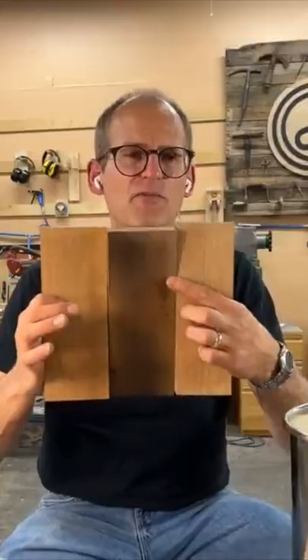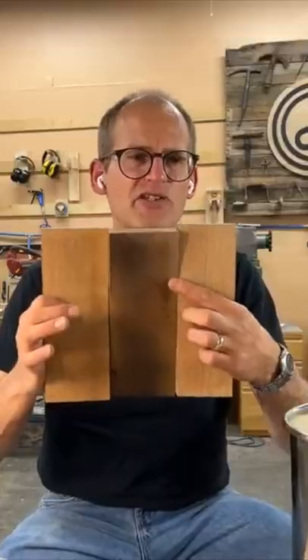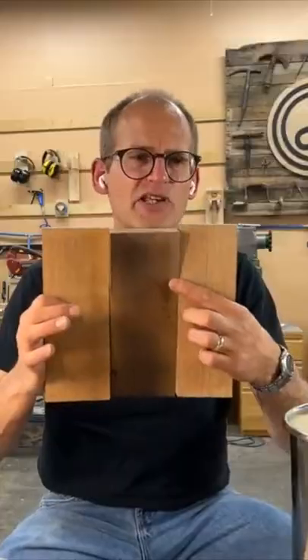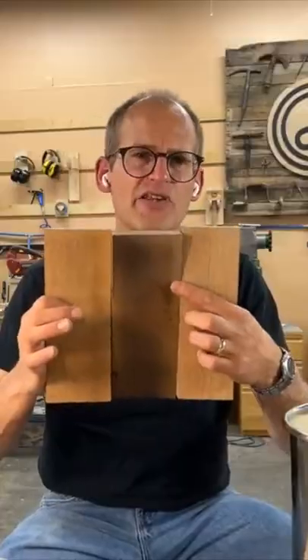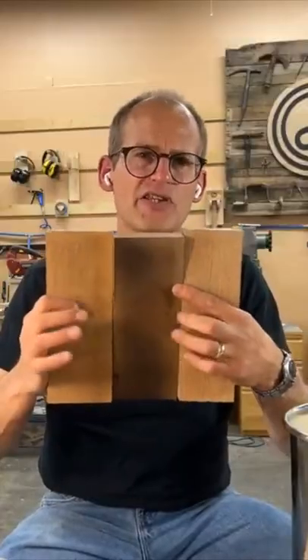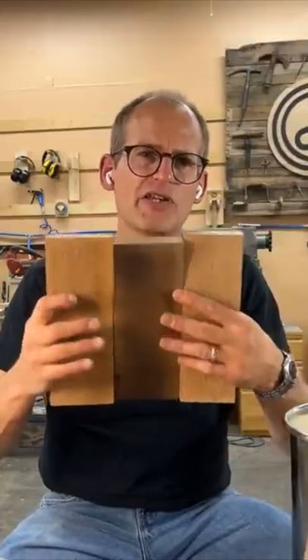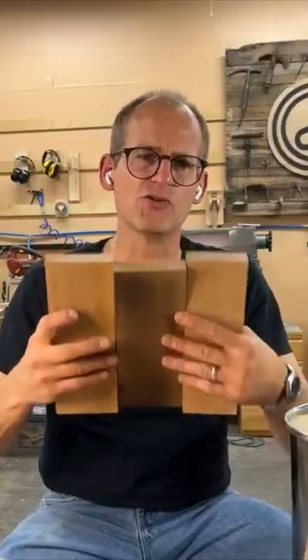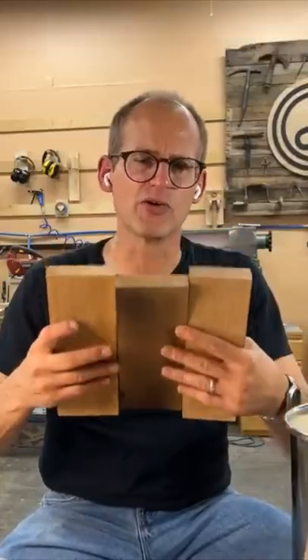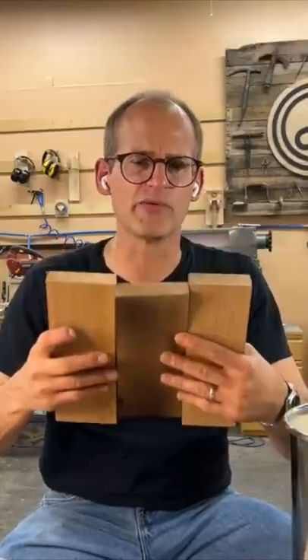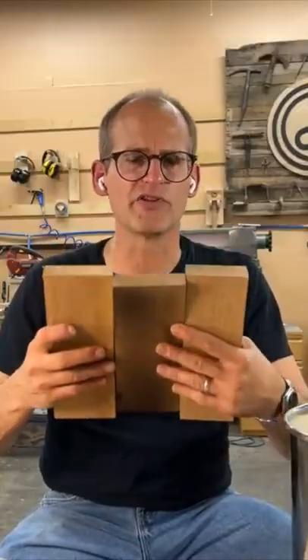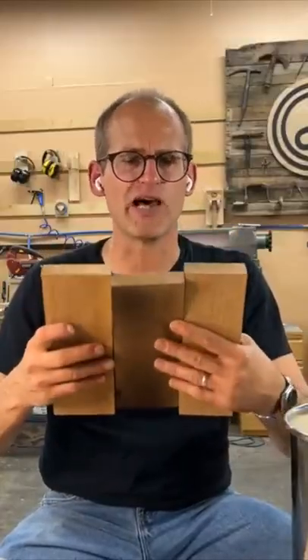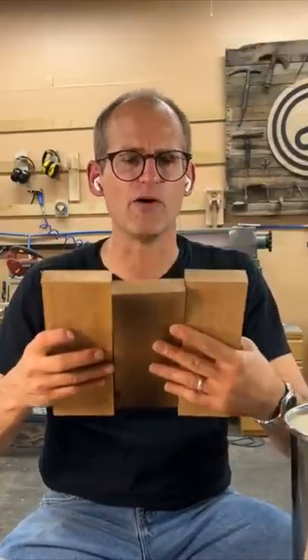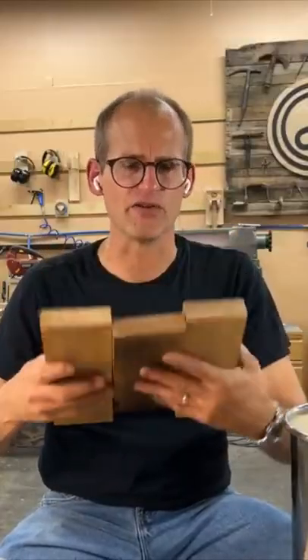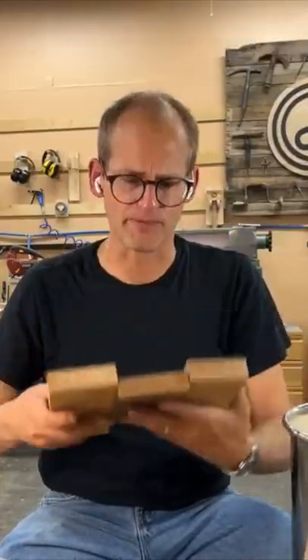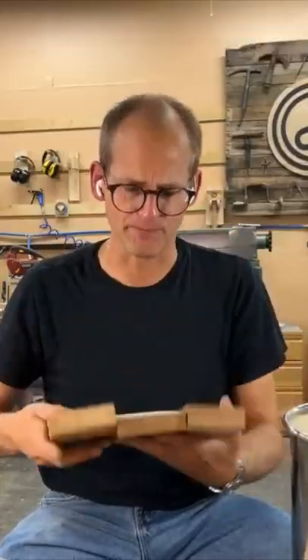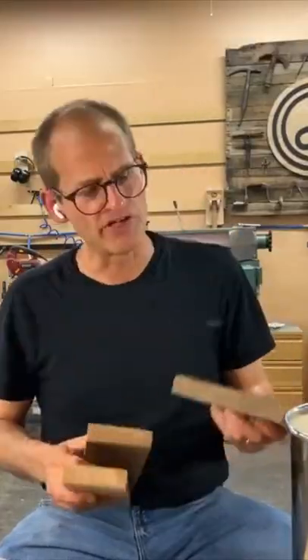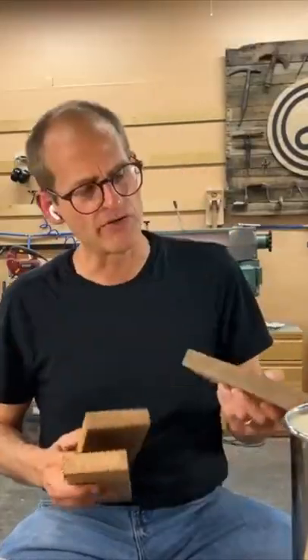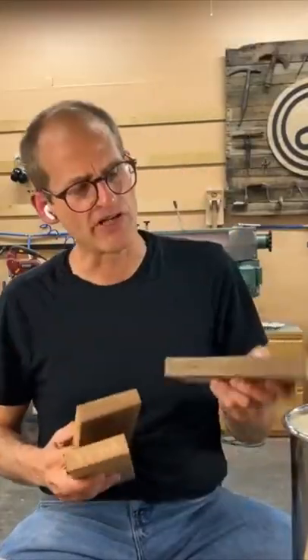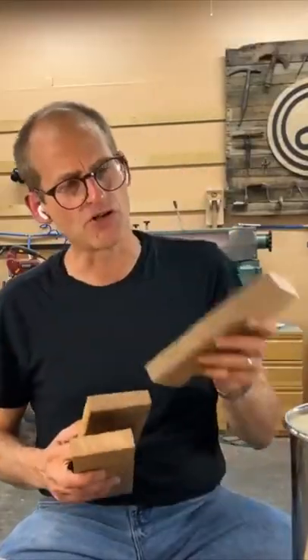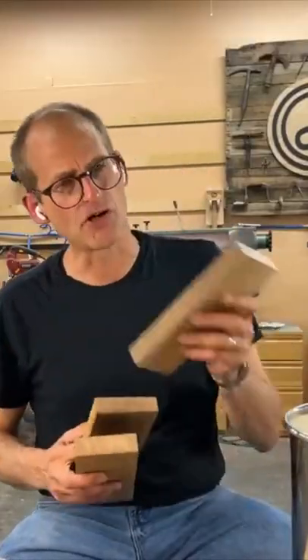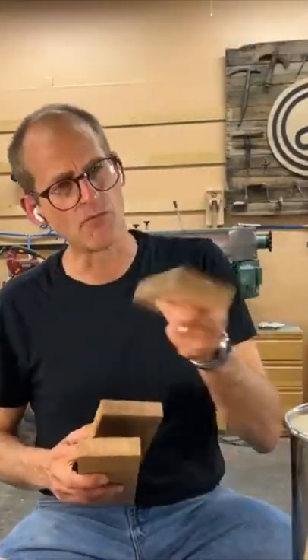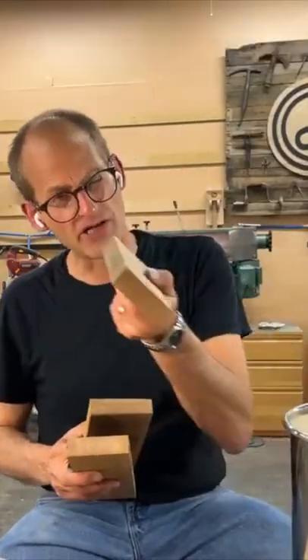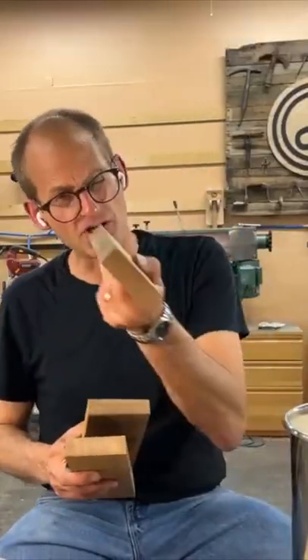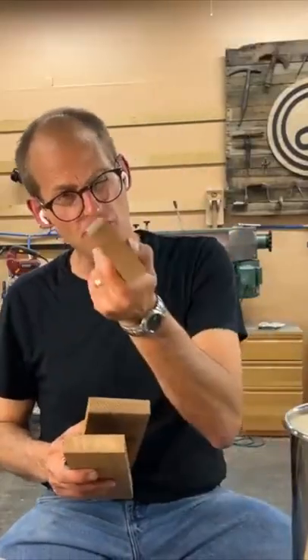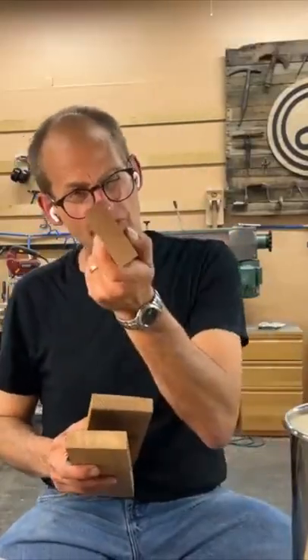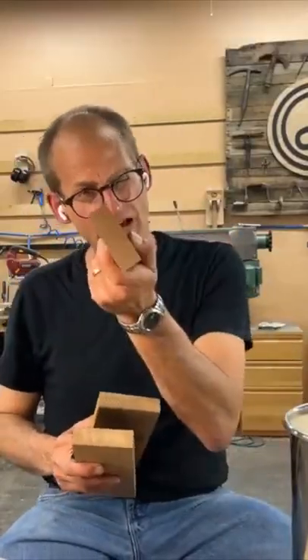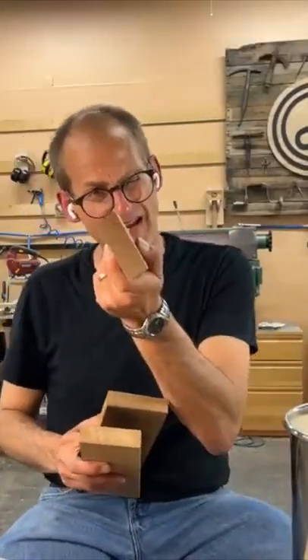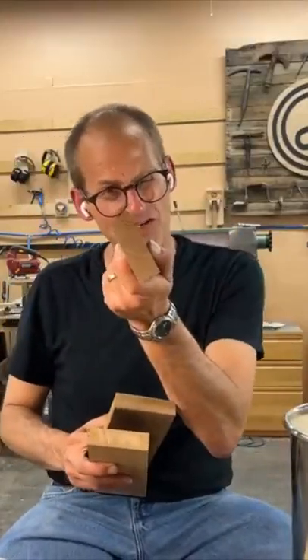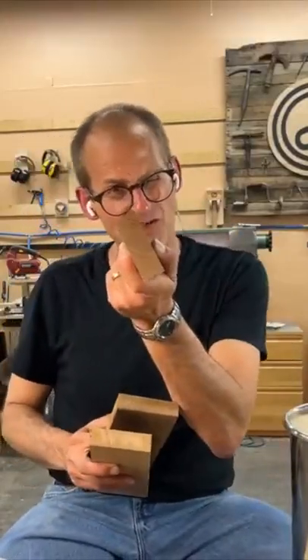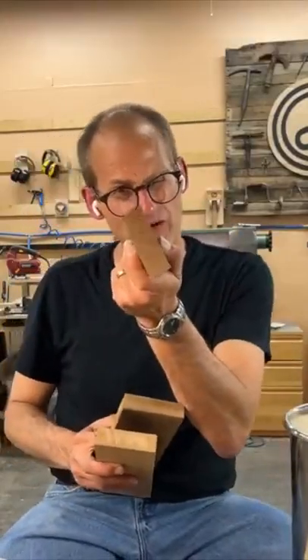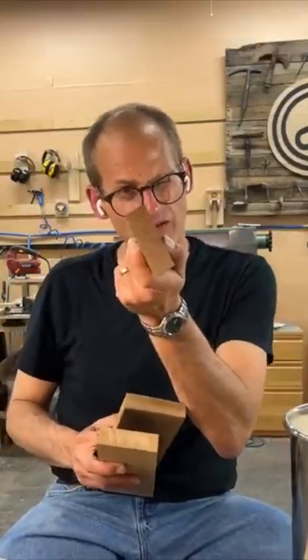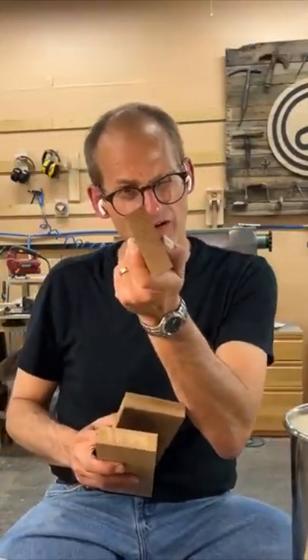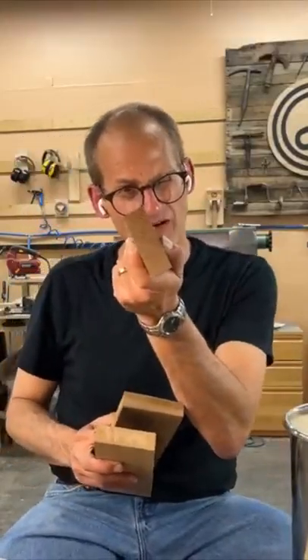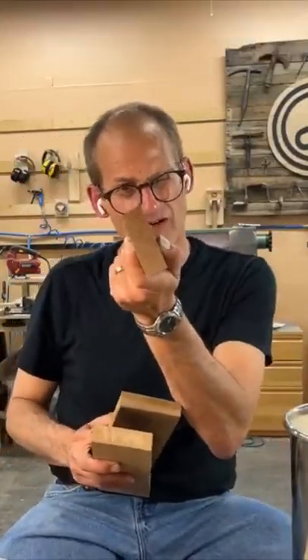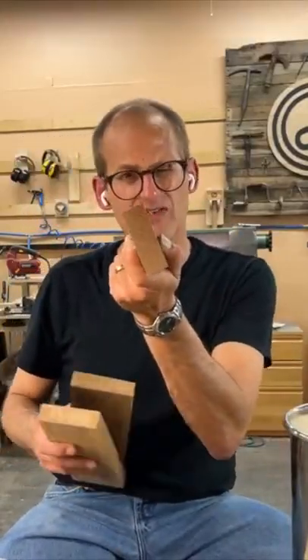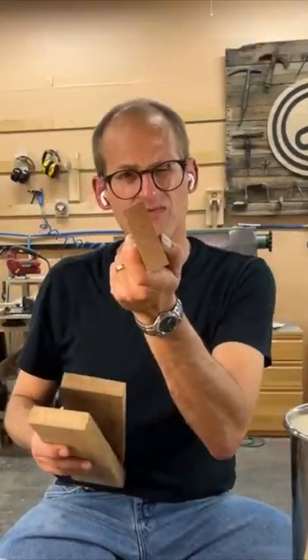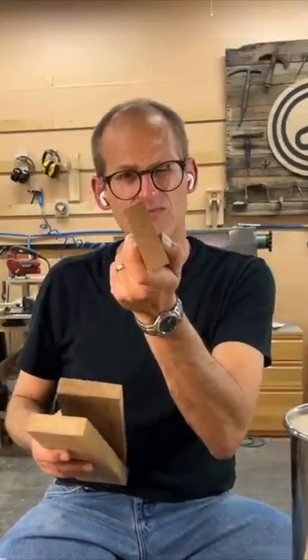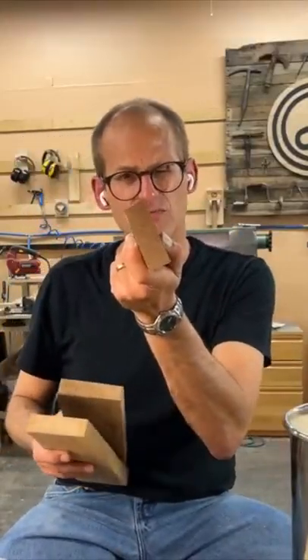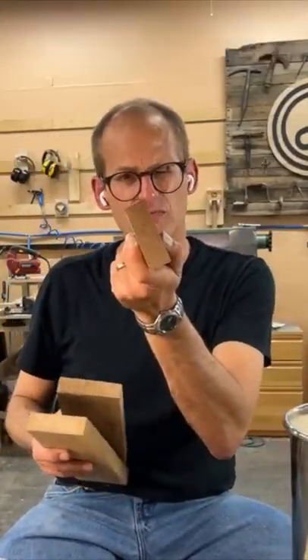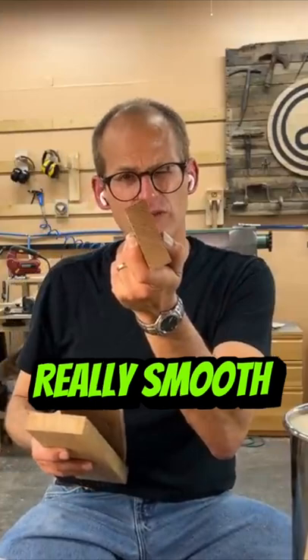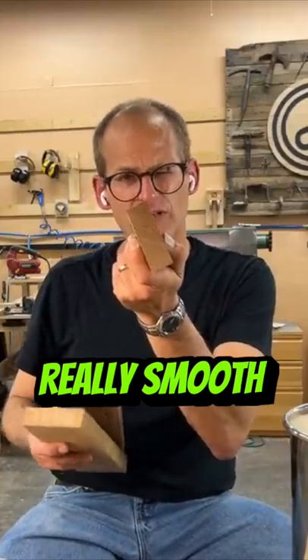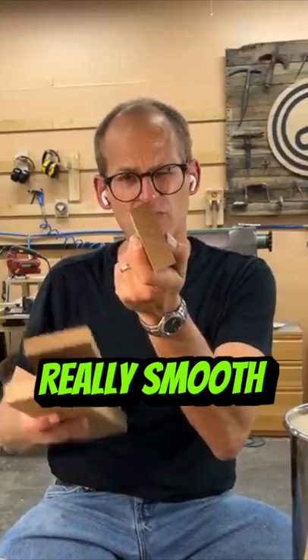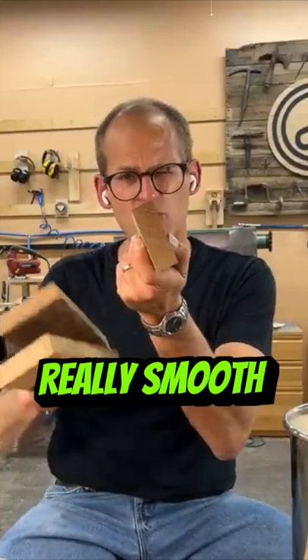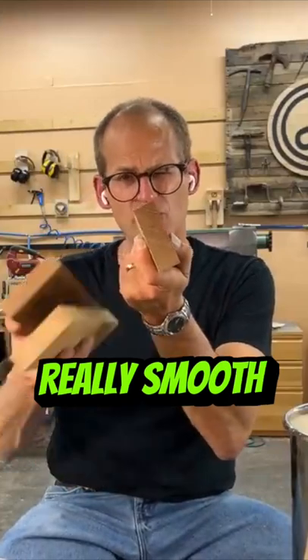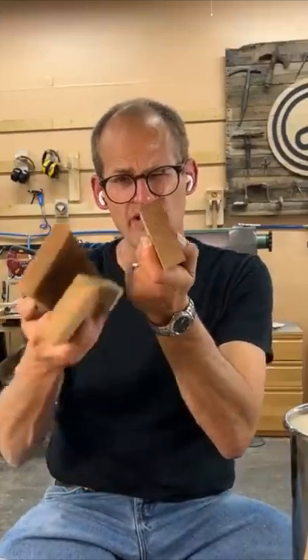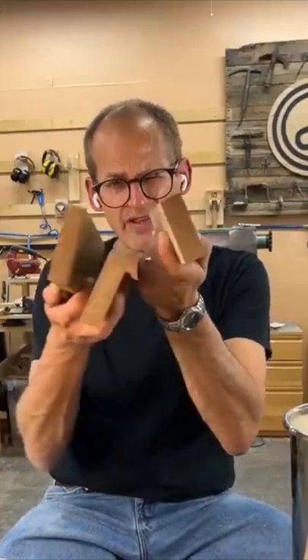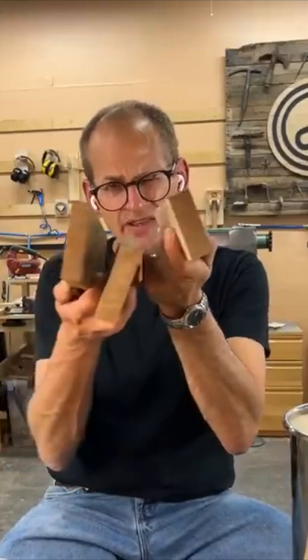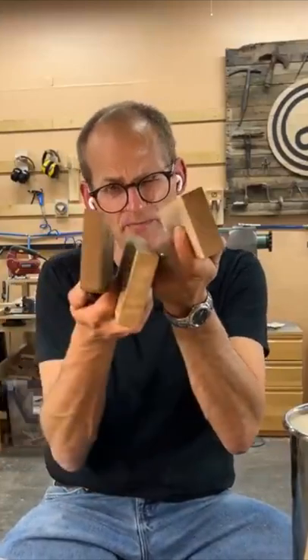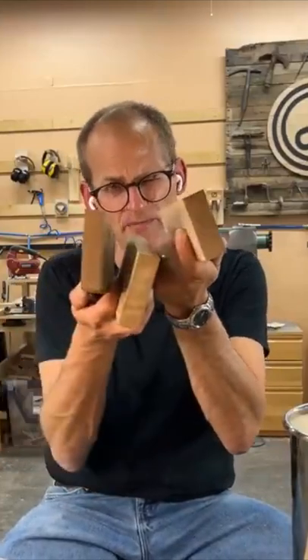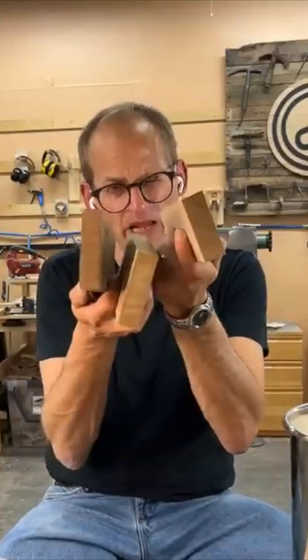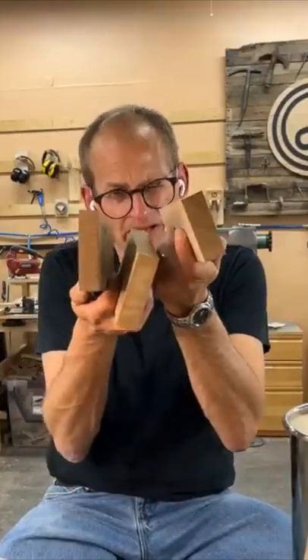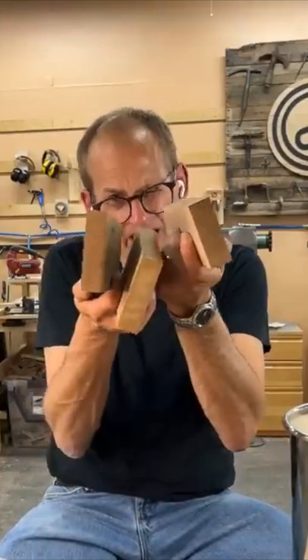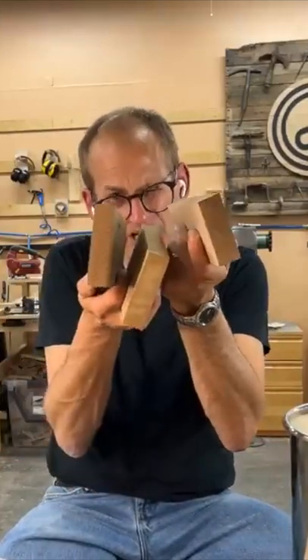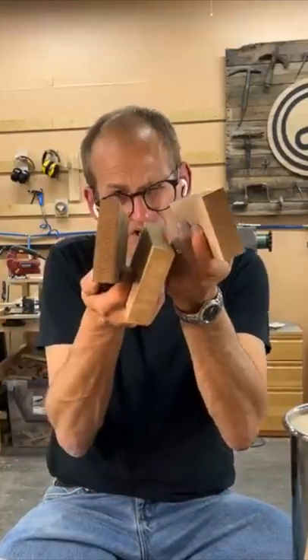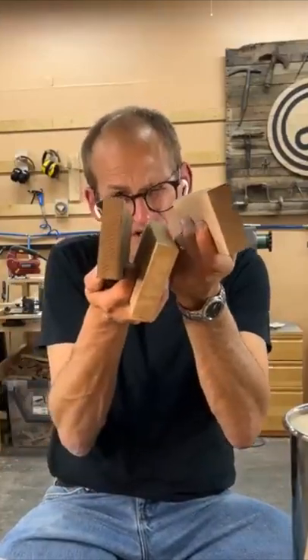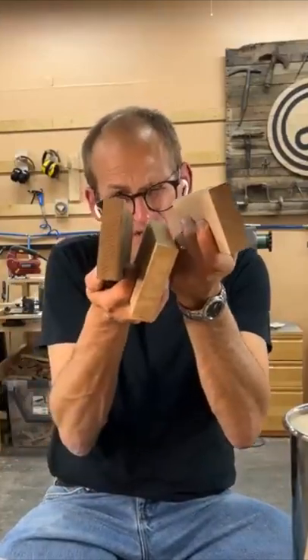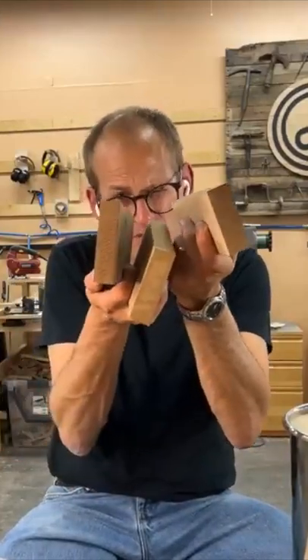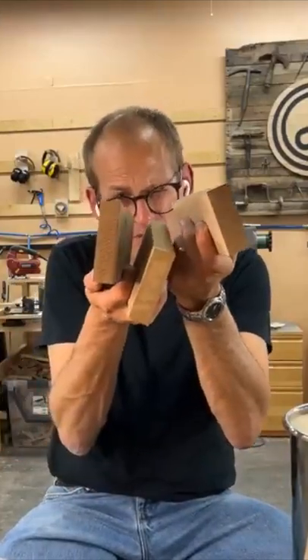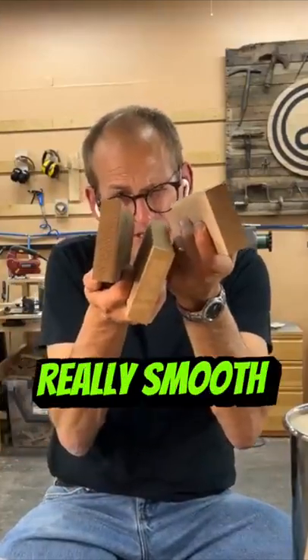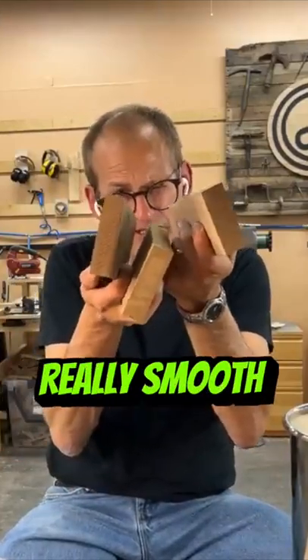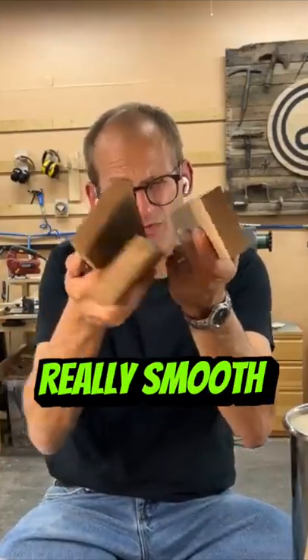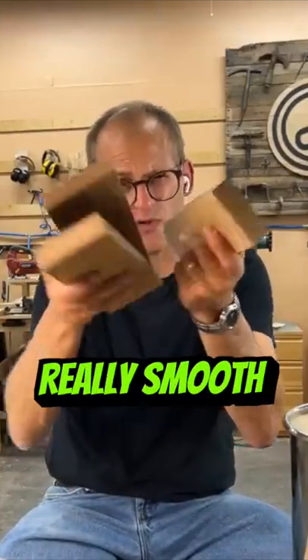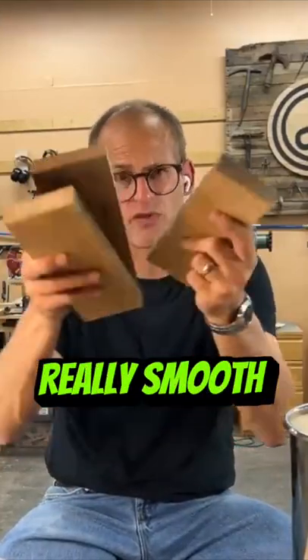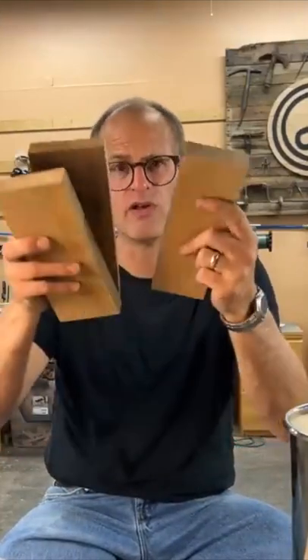You get three boards like this and join them with dowels. Before you do that, you're going to want to make sure that that edge right there is really smooth, and that the mating edge is really smooth too.